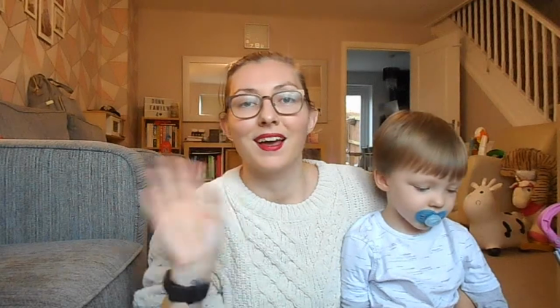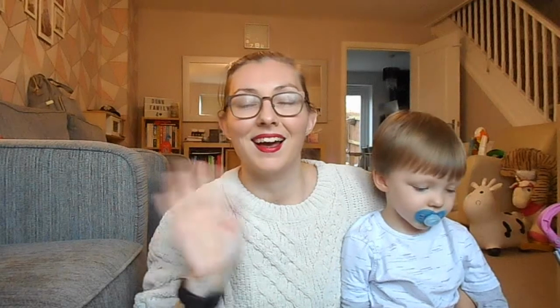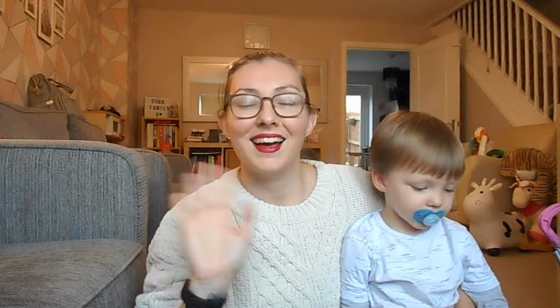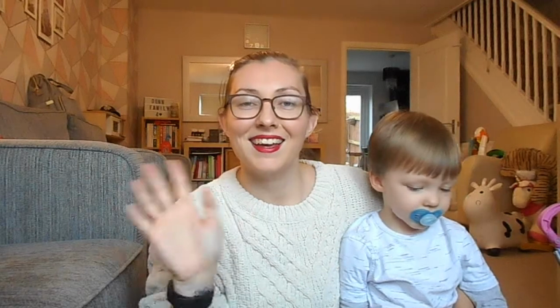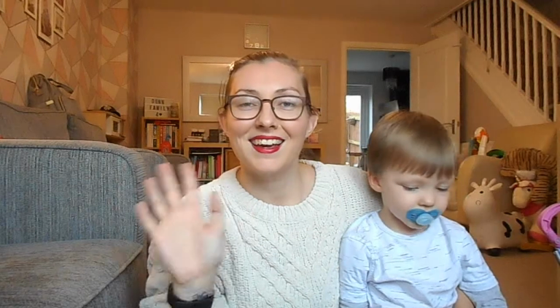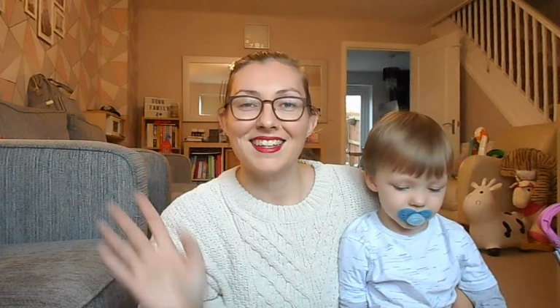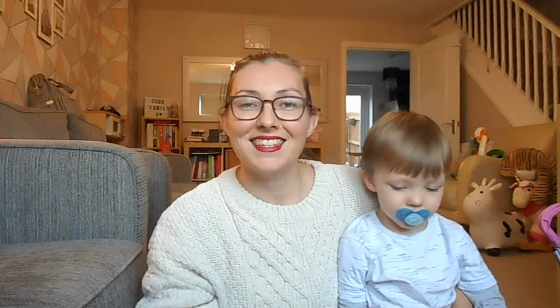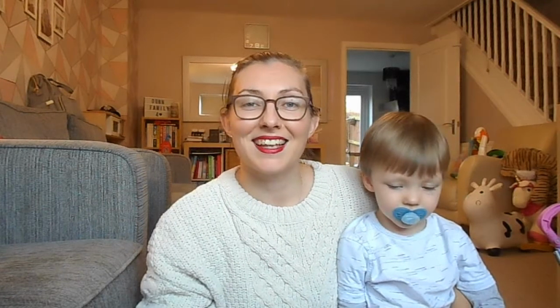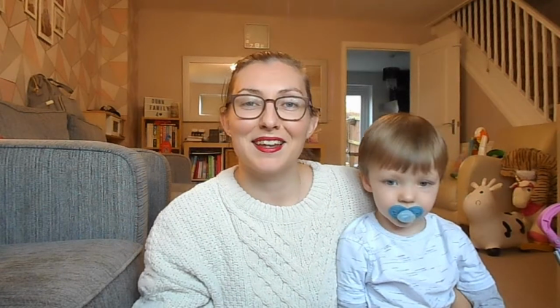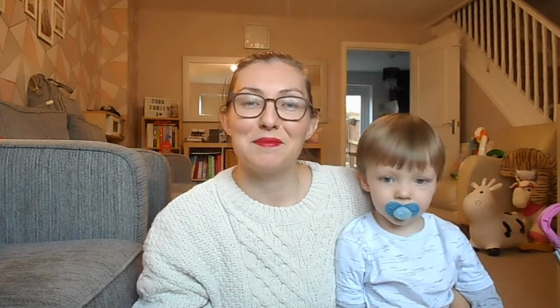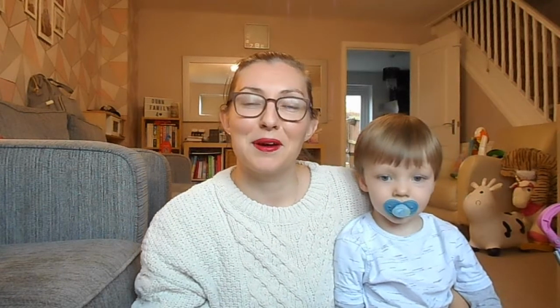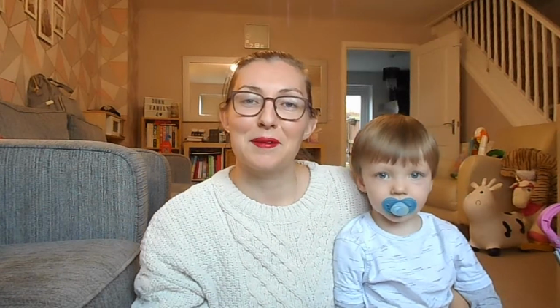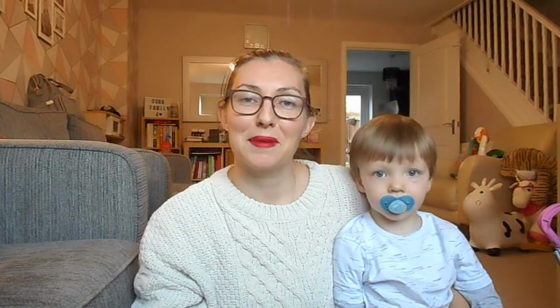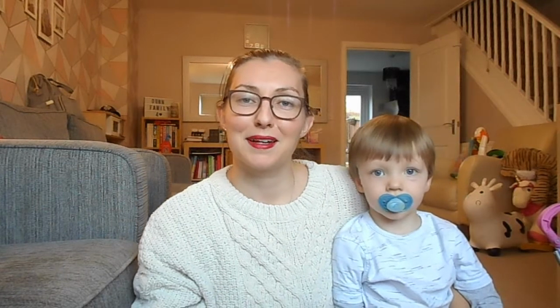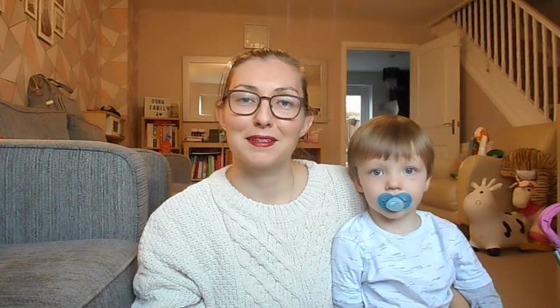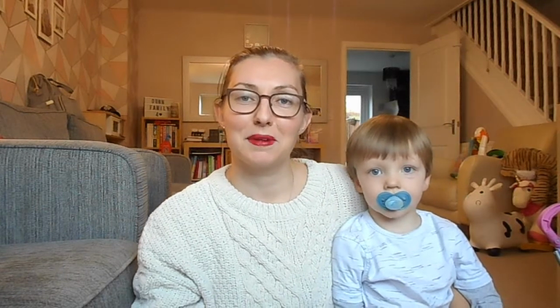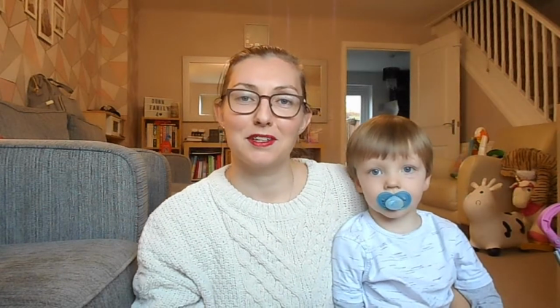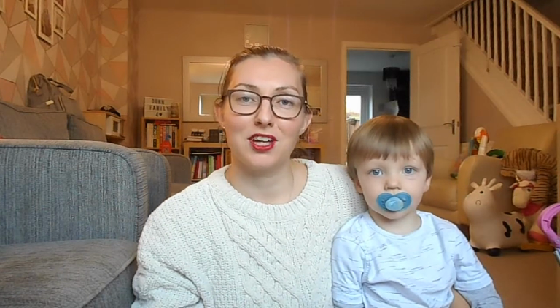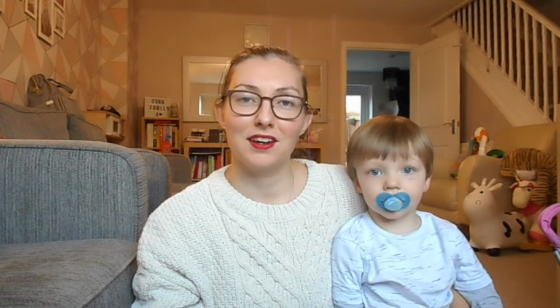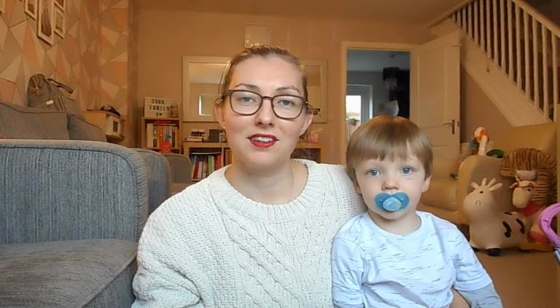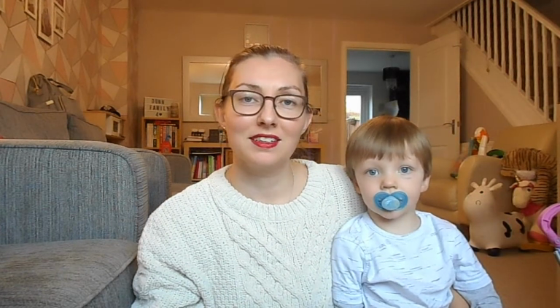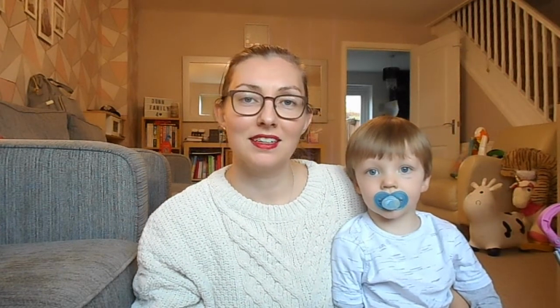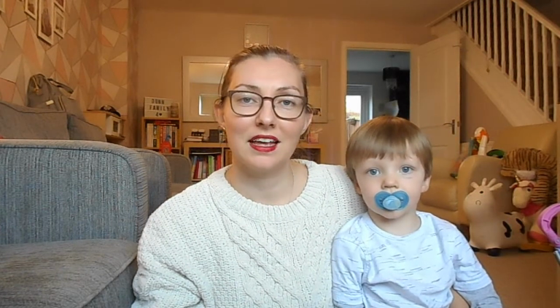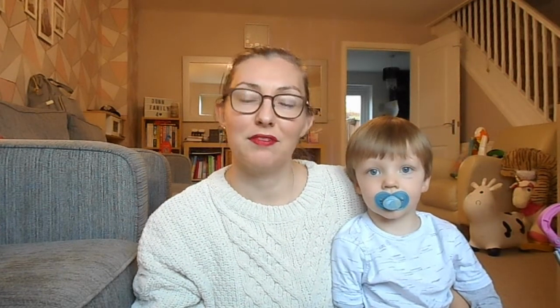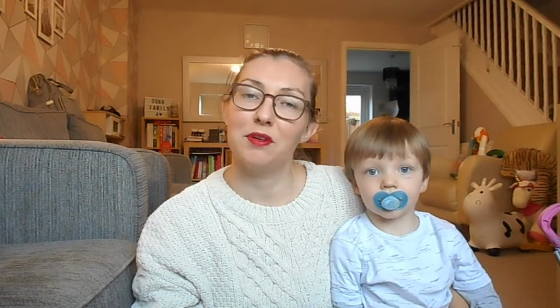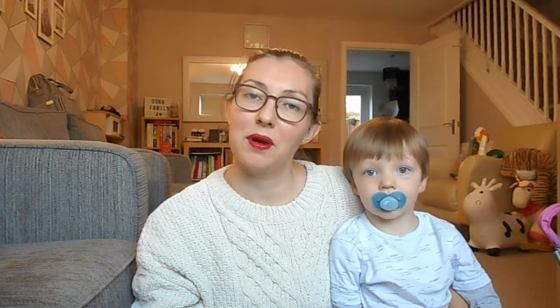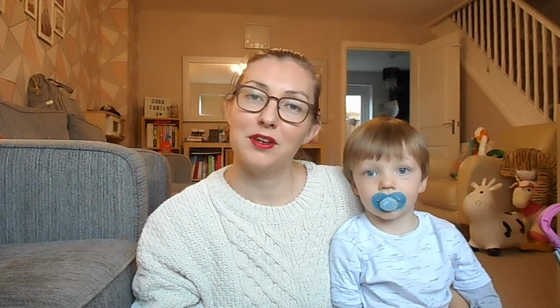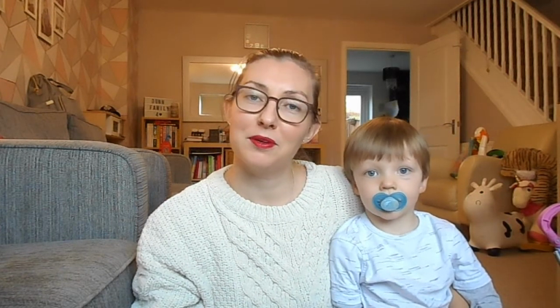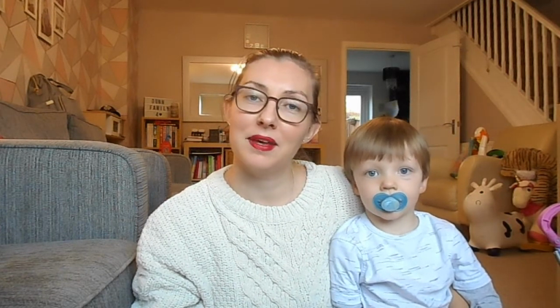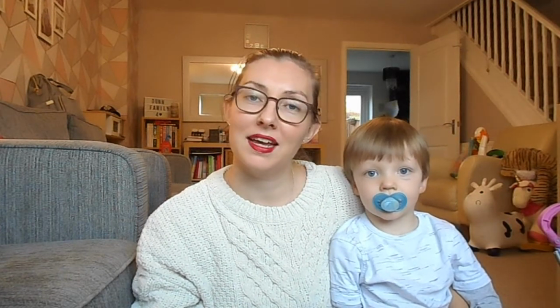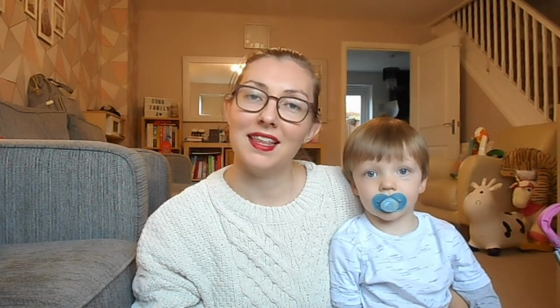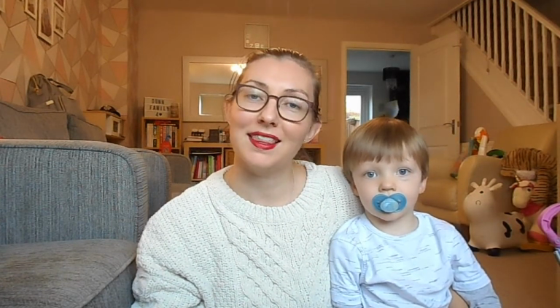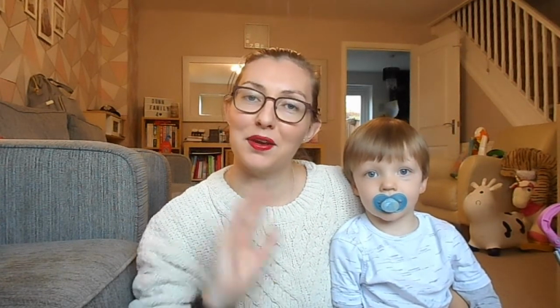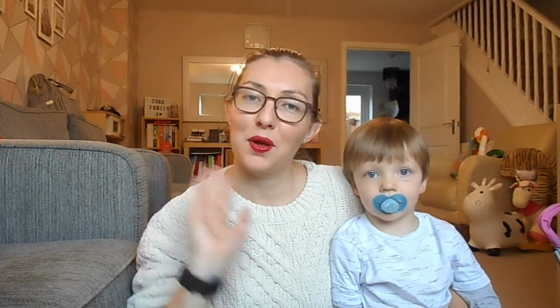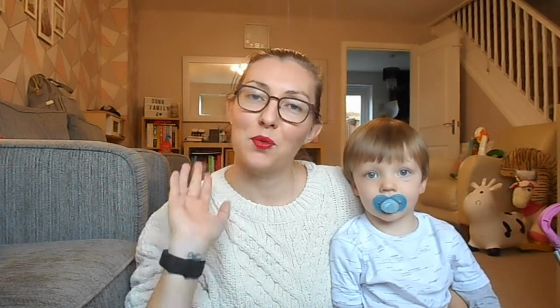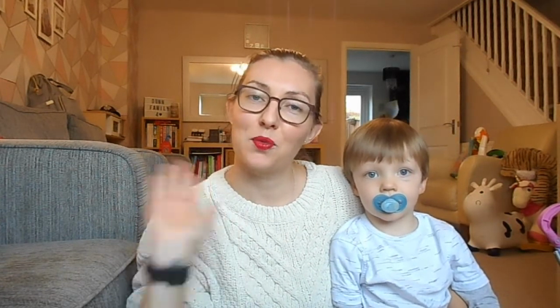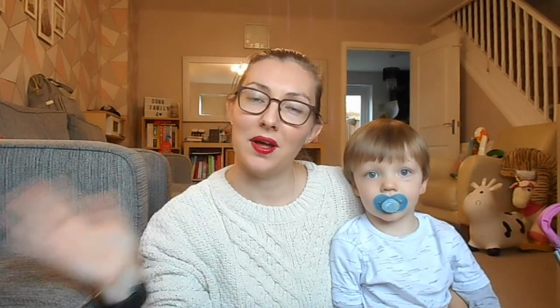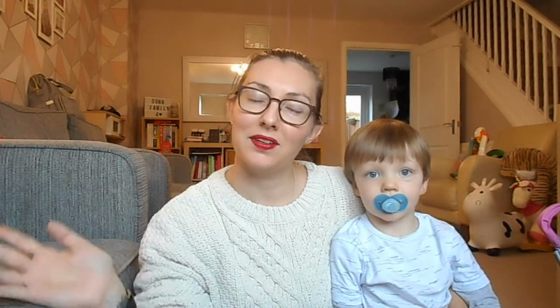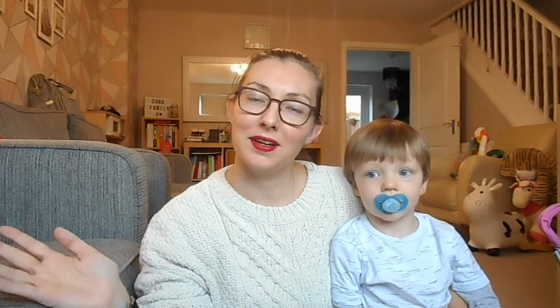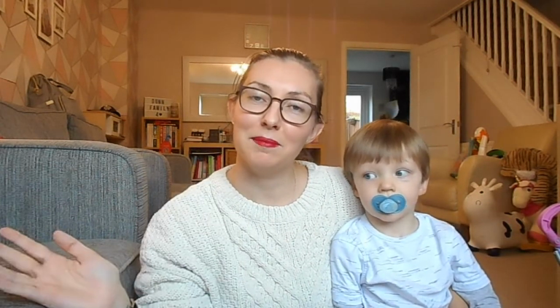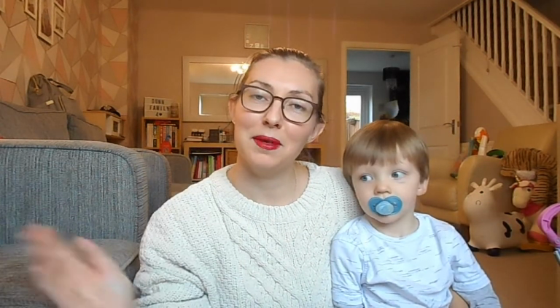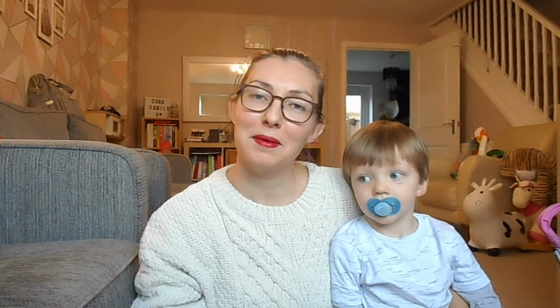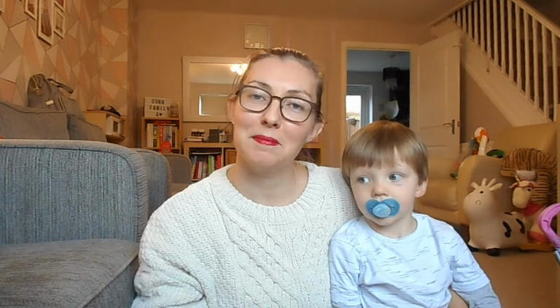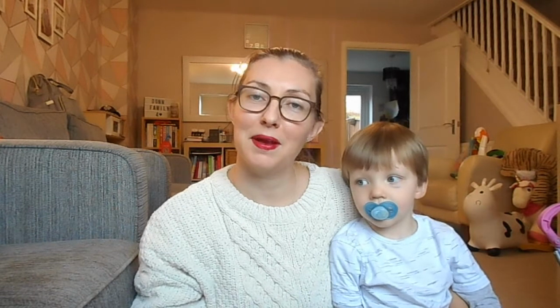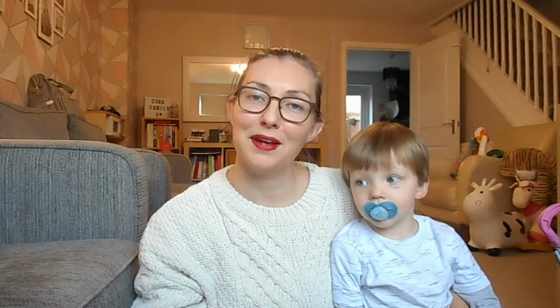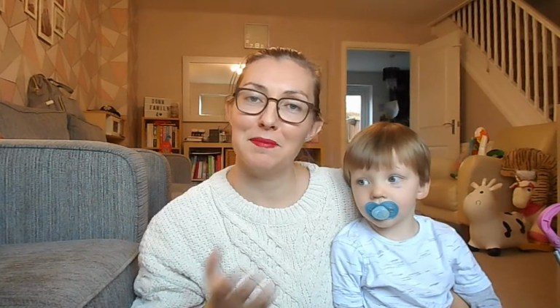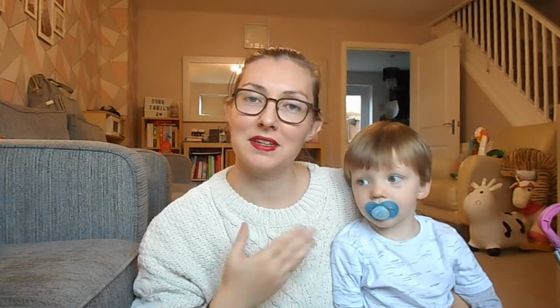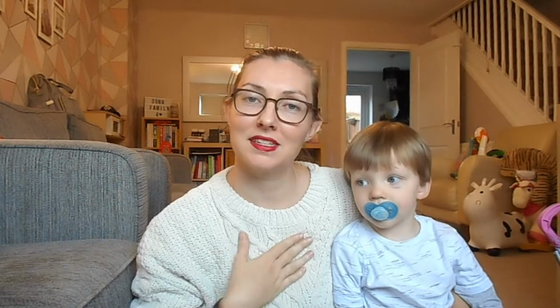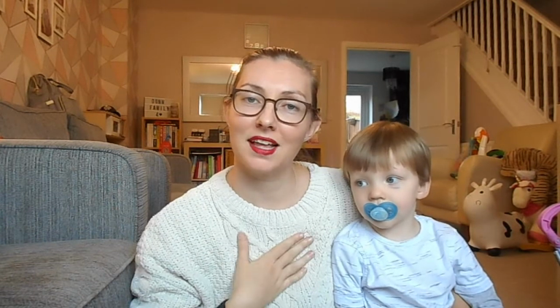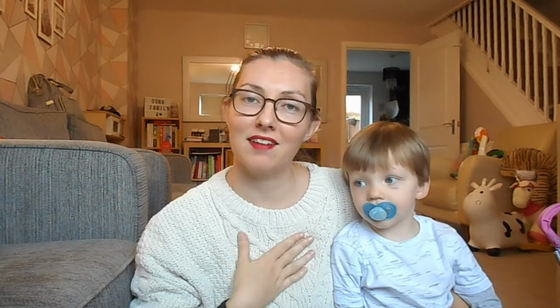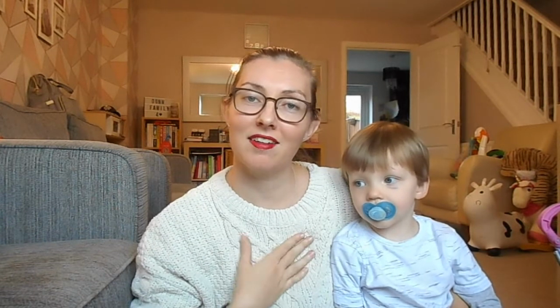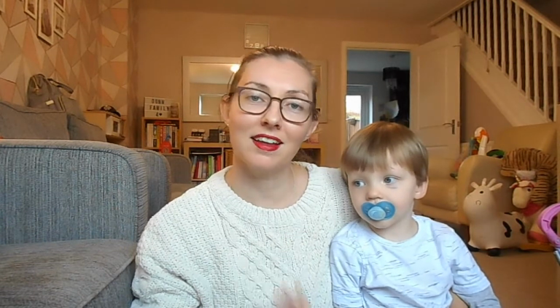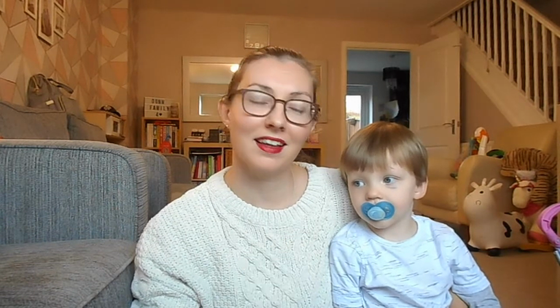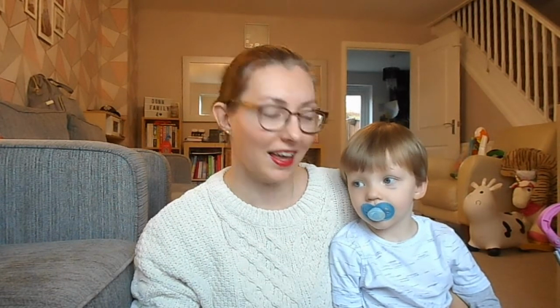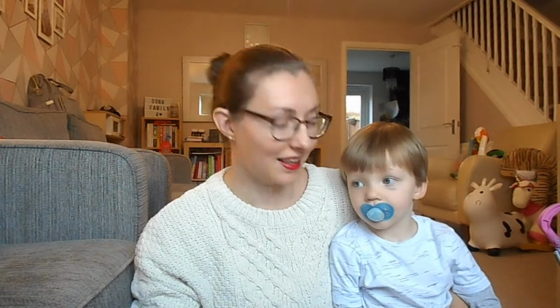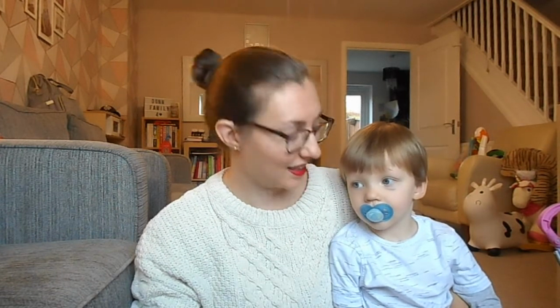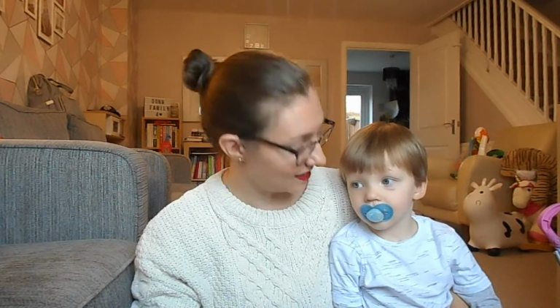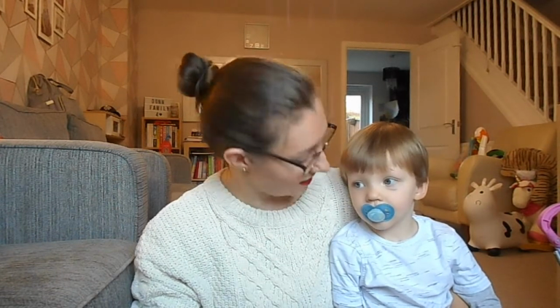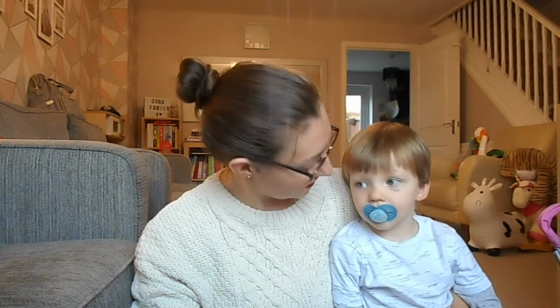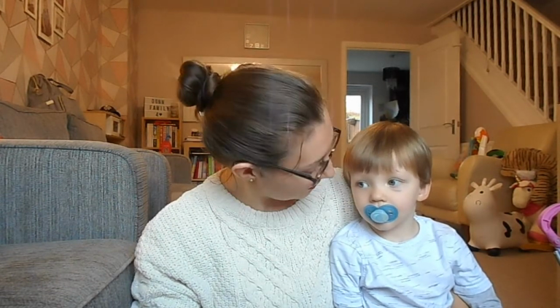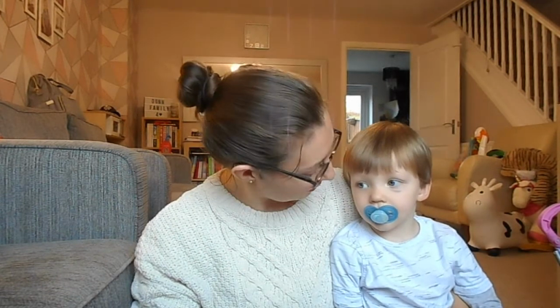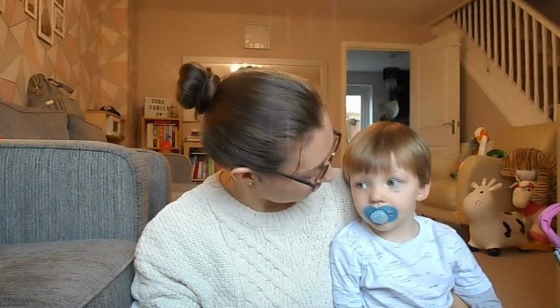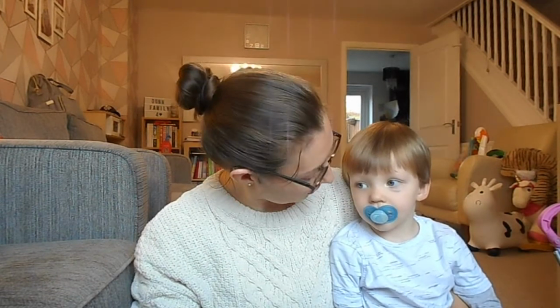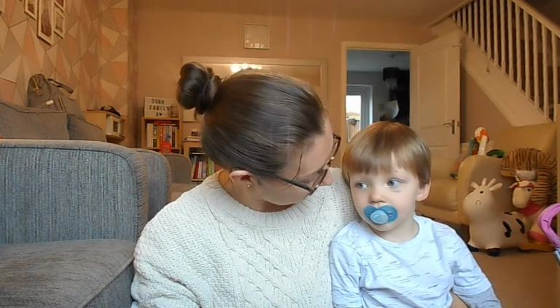Hi guys and welcome back to my channel. If you are new here then welcome. My name is Sarah and this is Freddie.